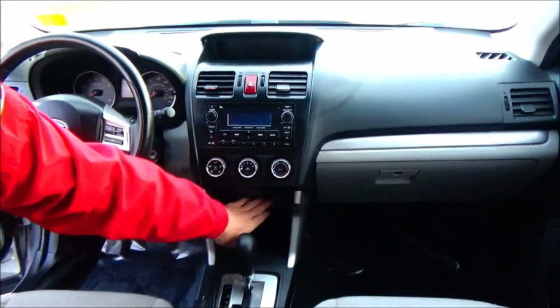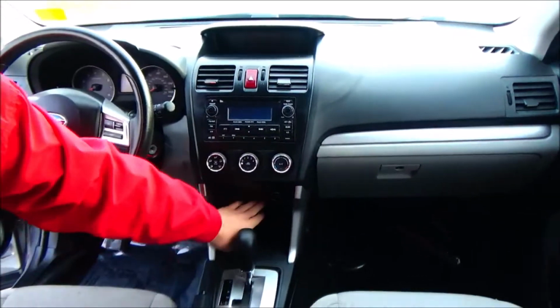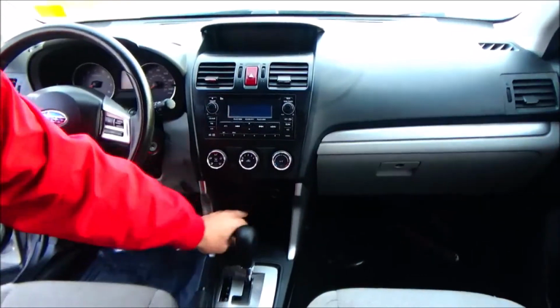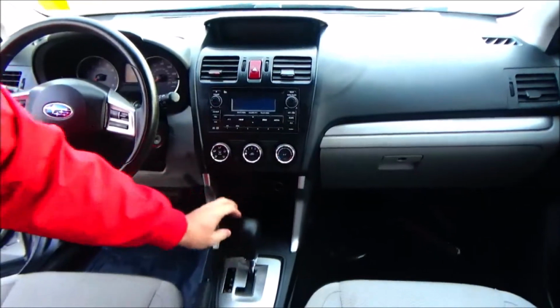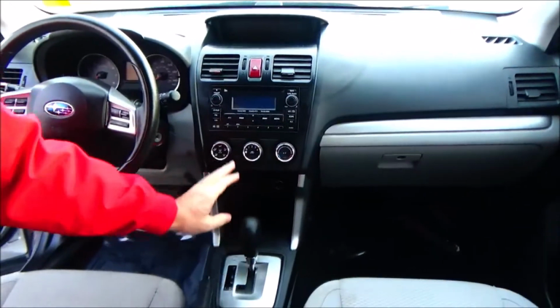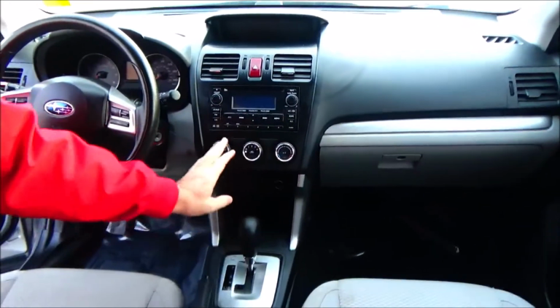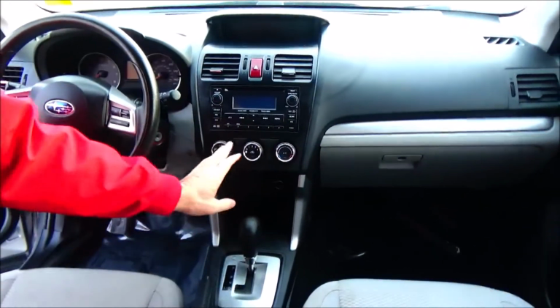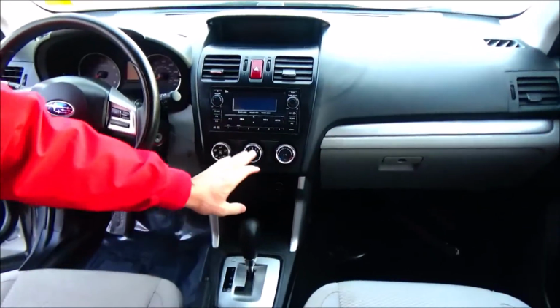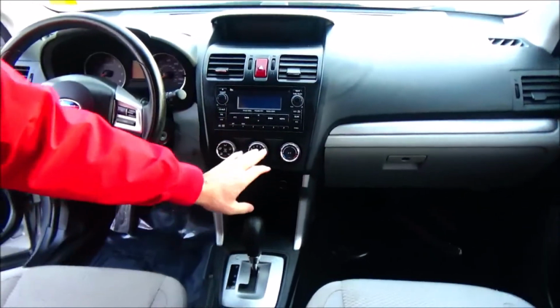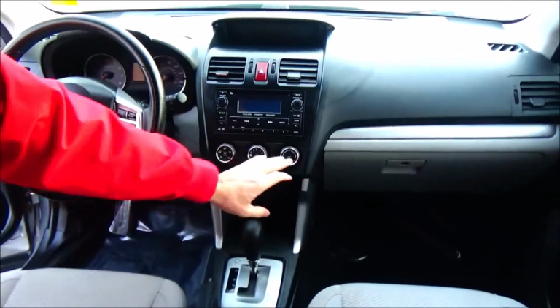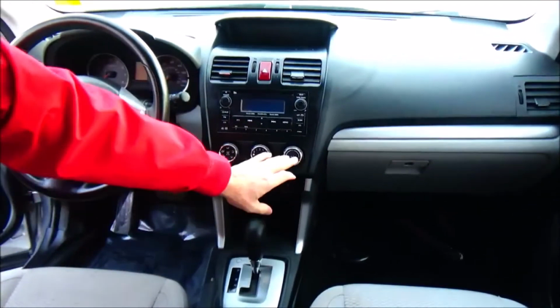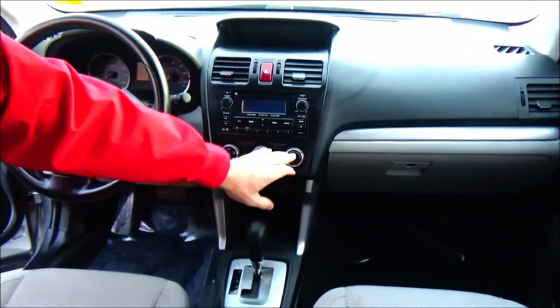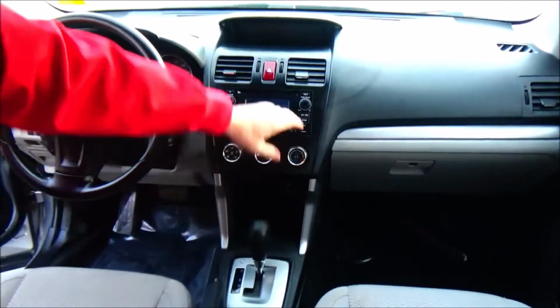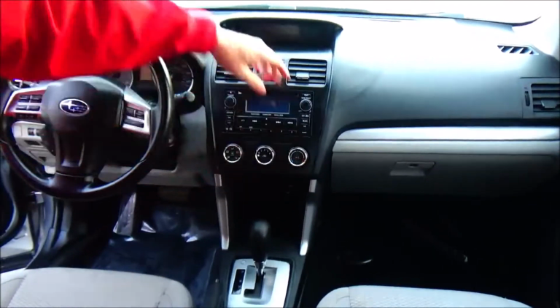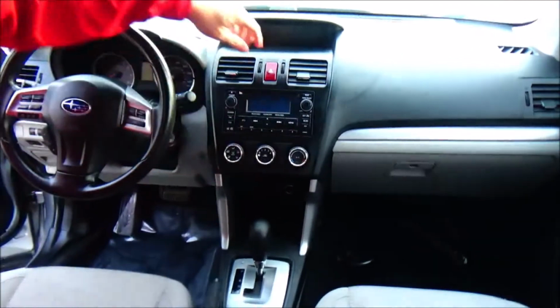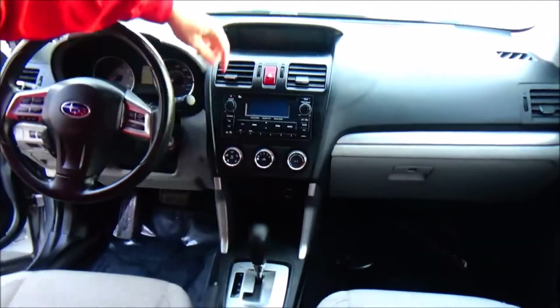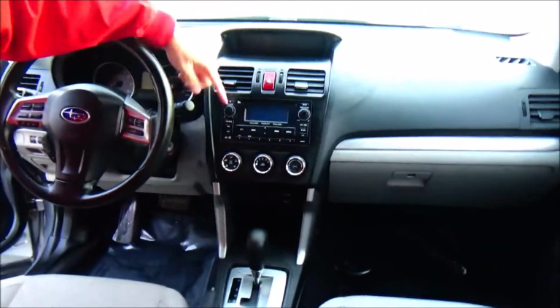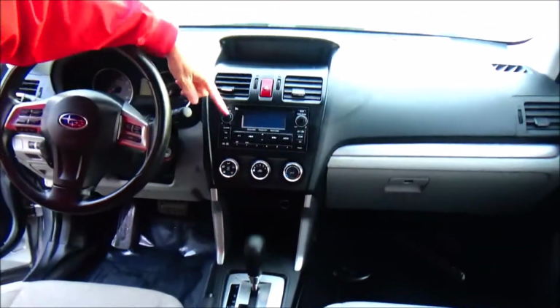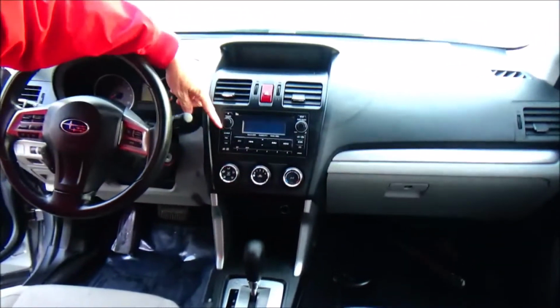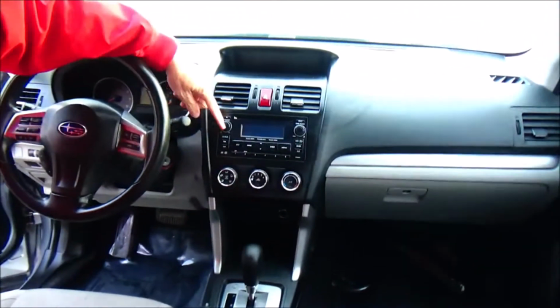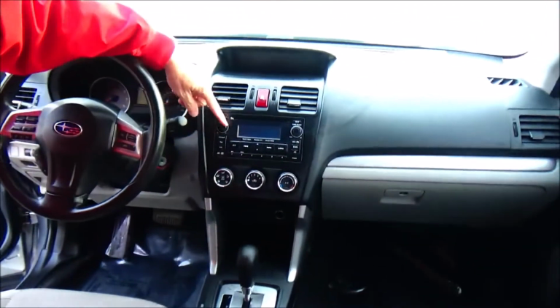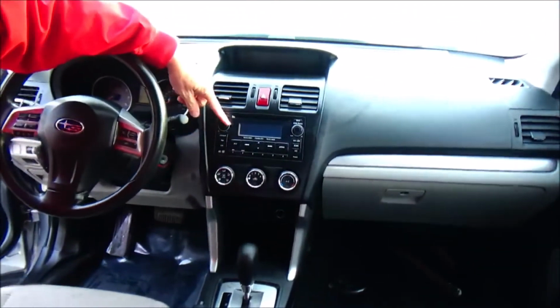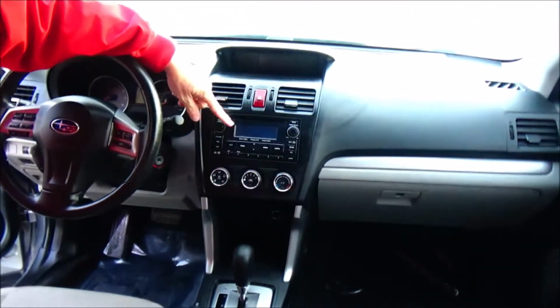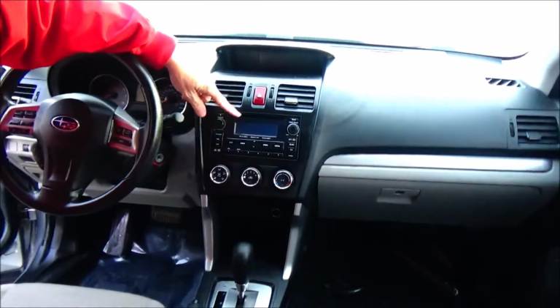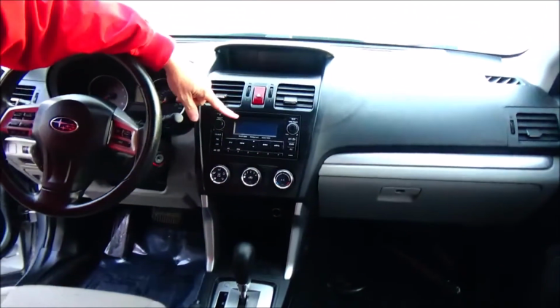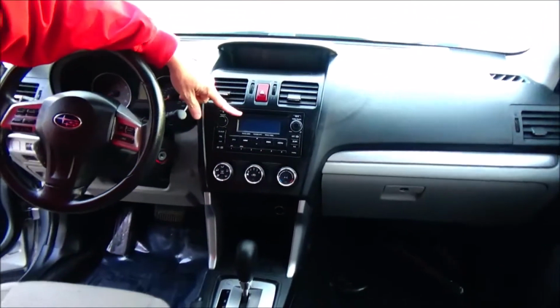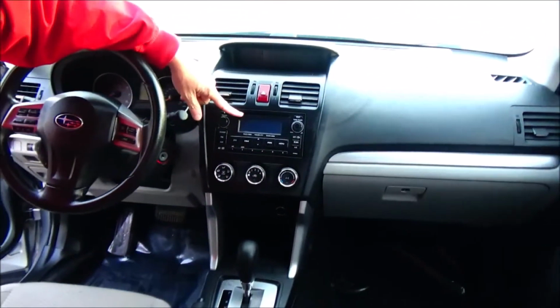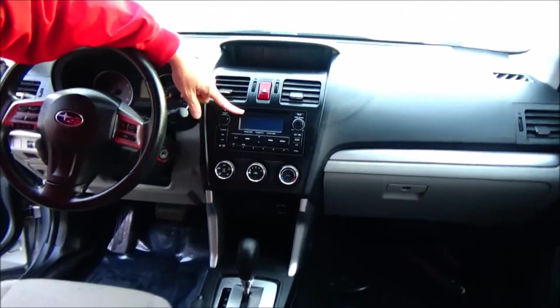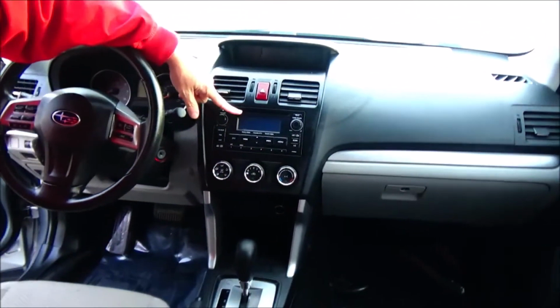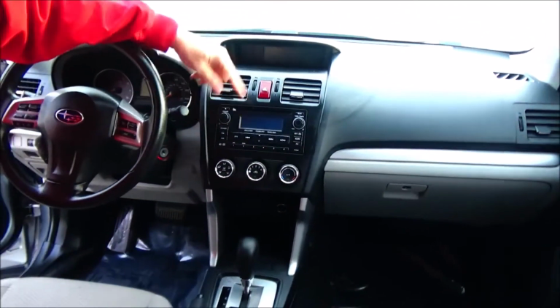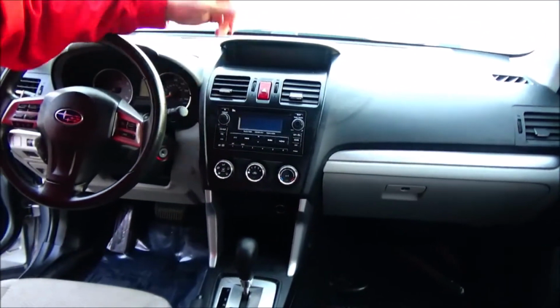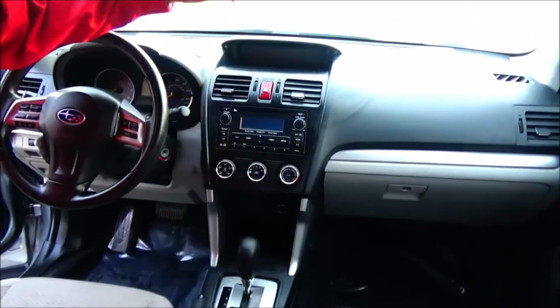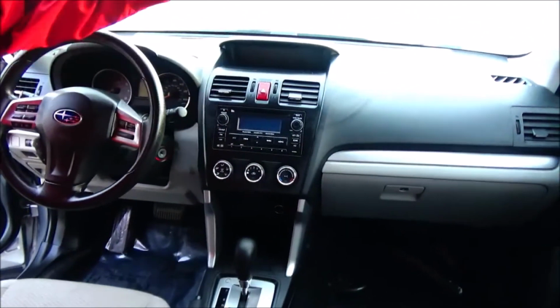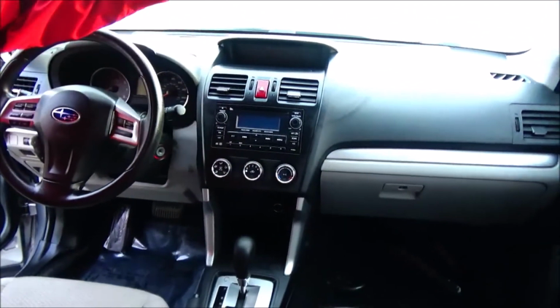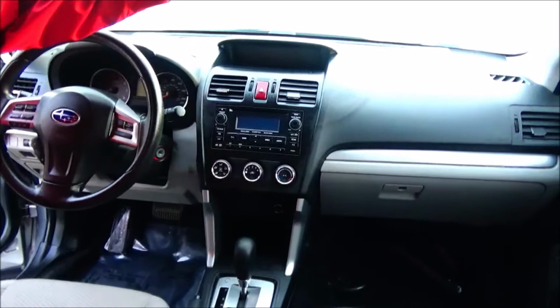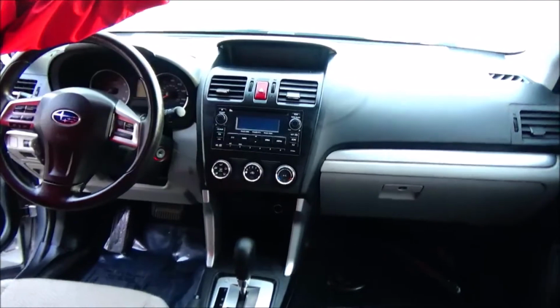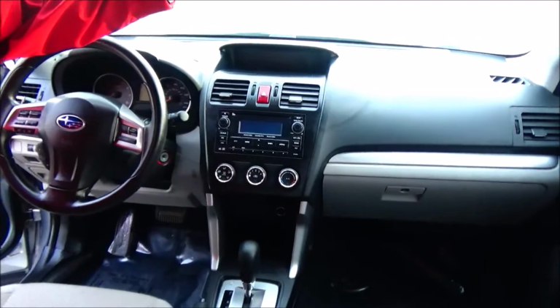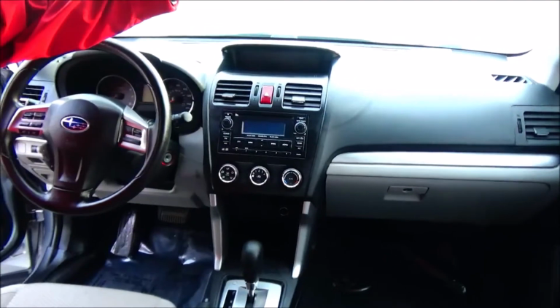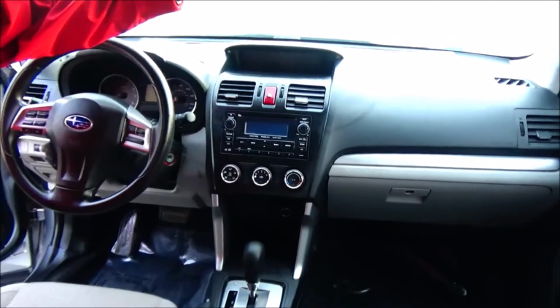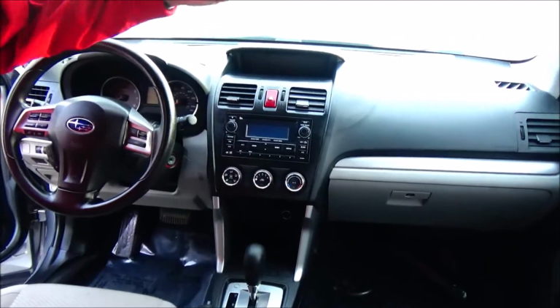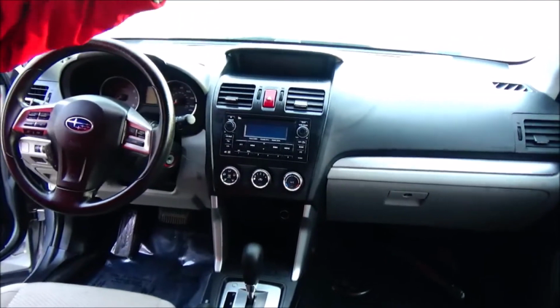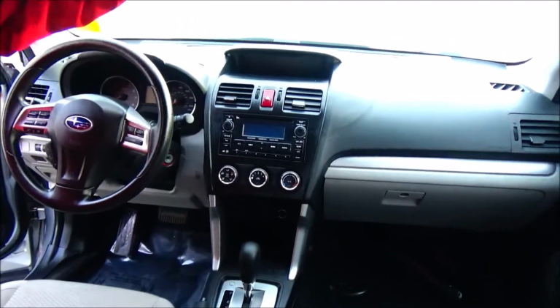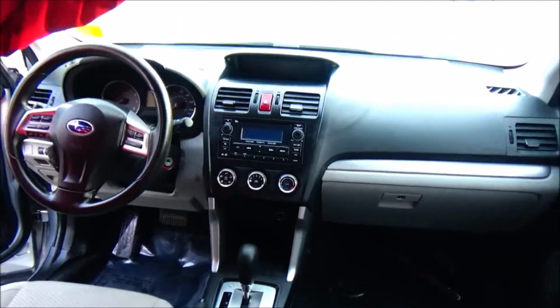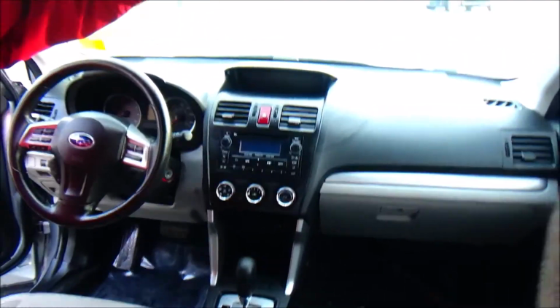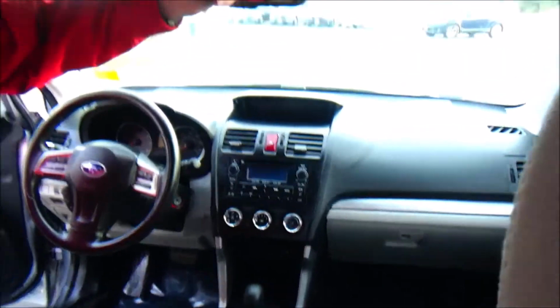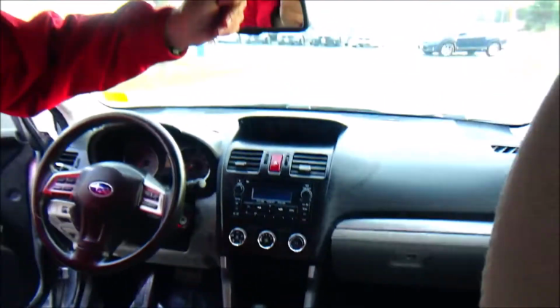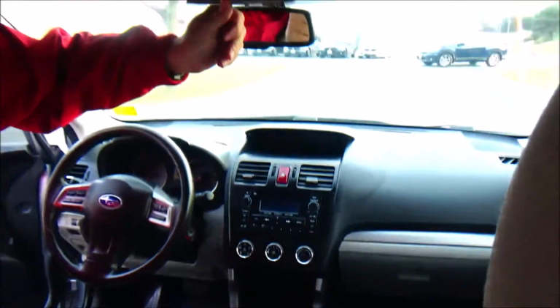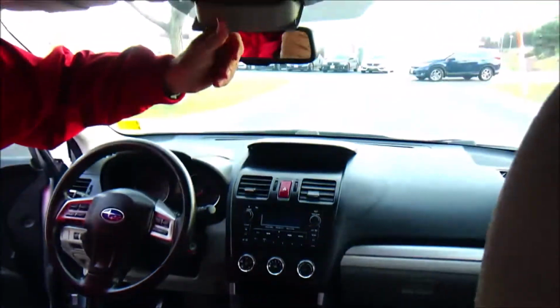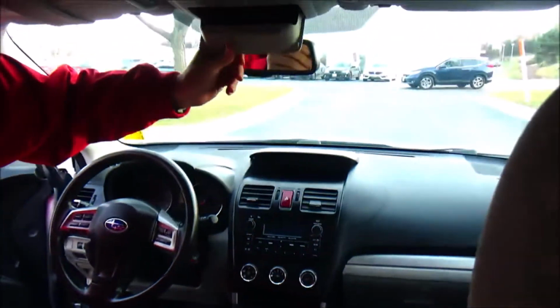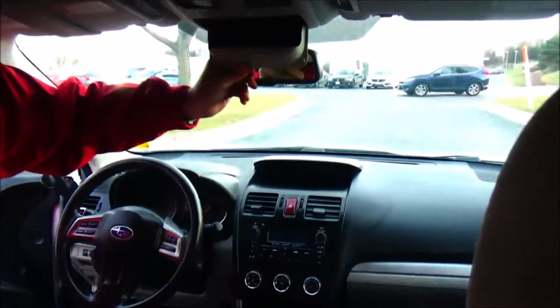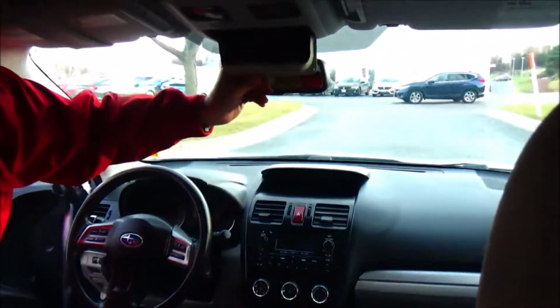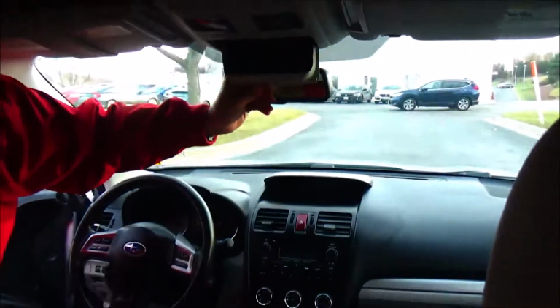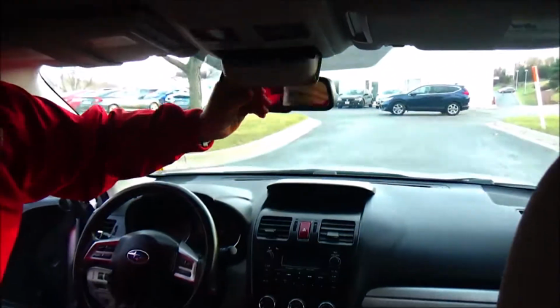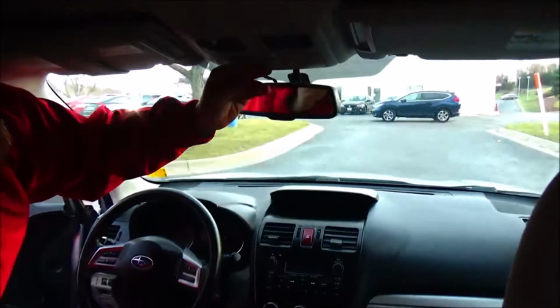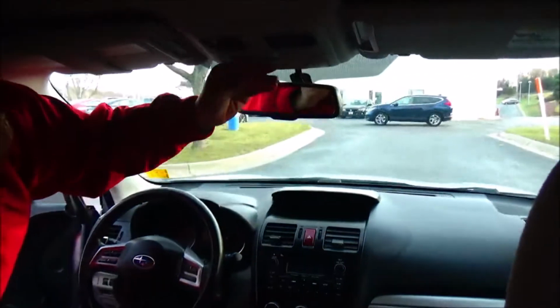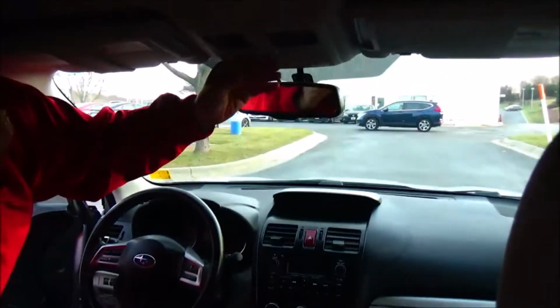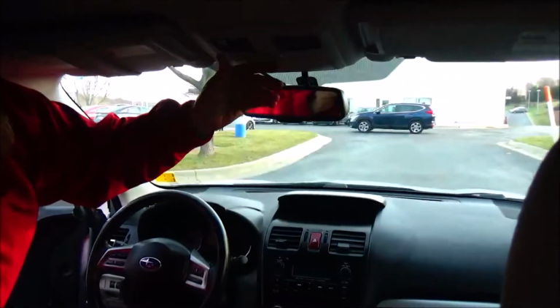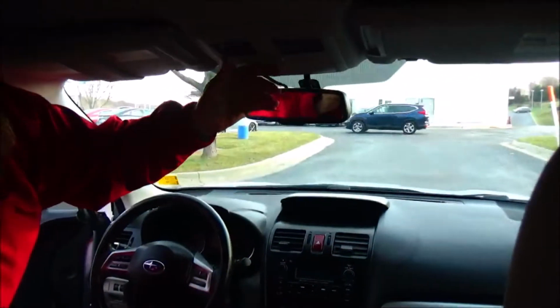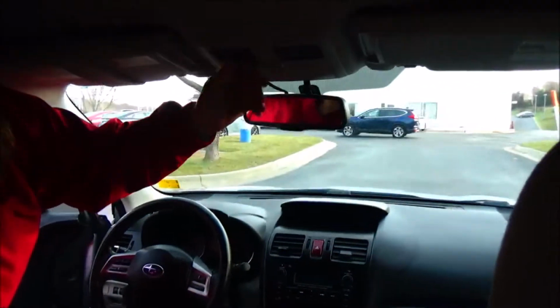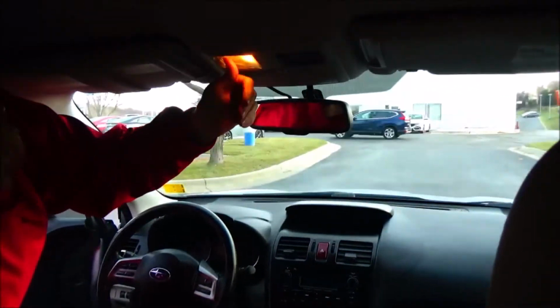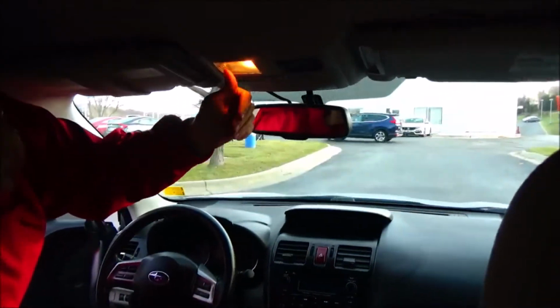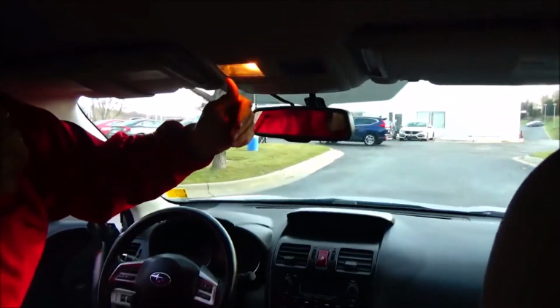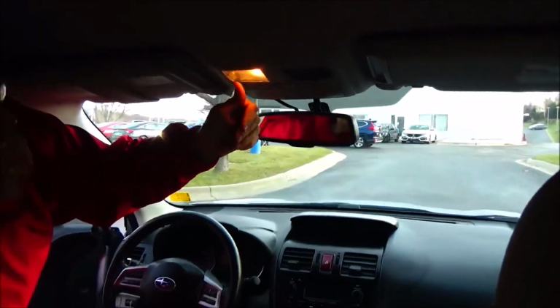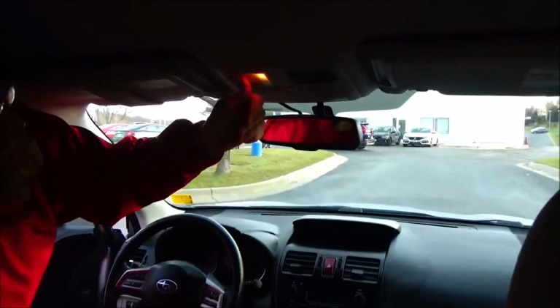12-volt outlet, heating and air conditioning controls, AM/FM/CD stereo, auto-dimming day/night mirror, sunglass holder, and new headlights.